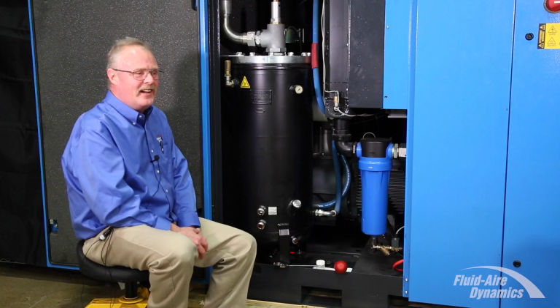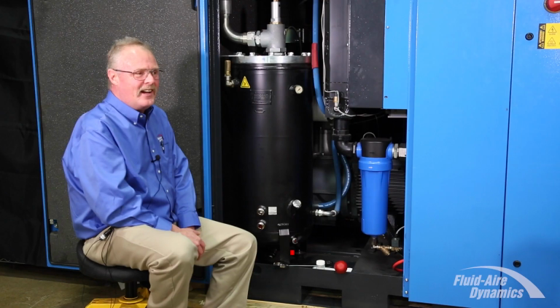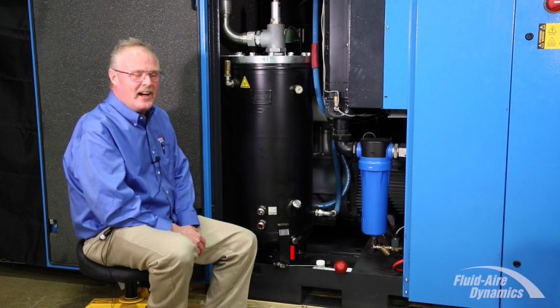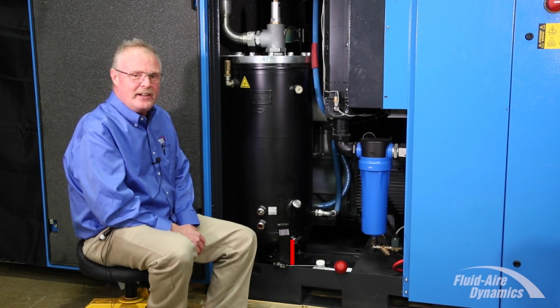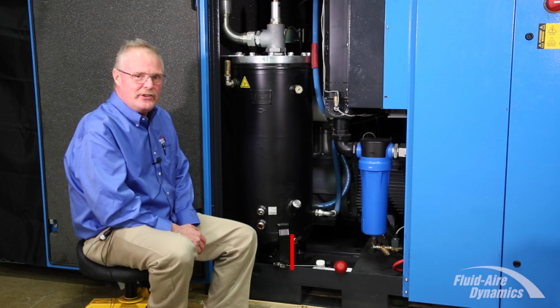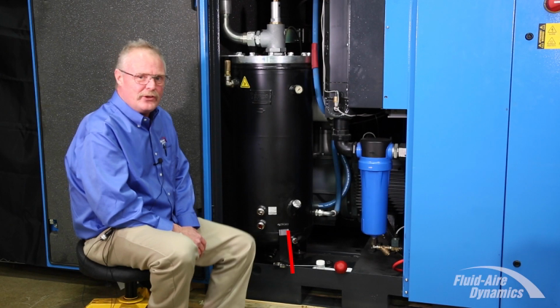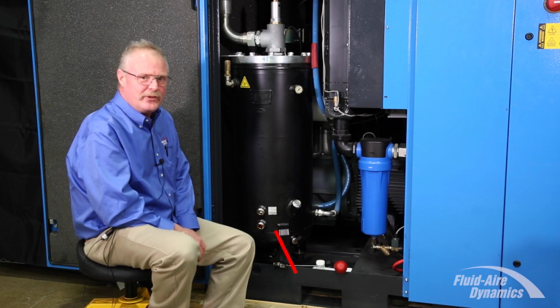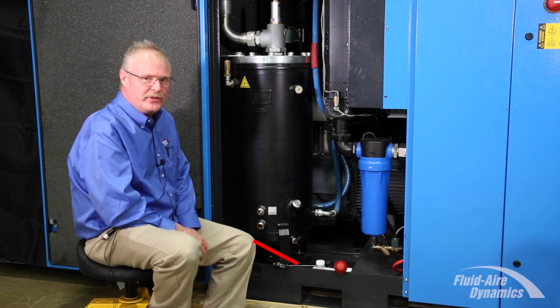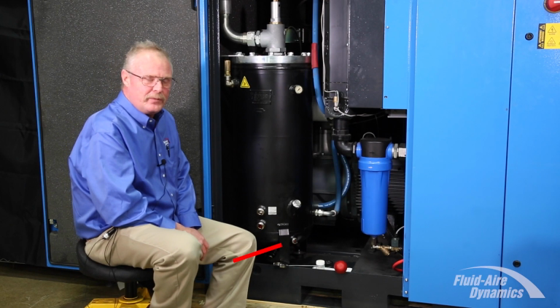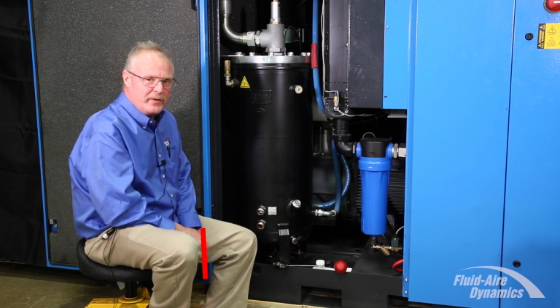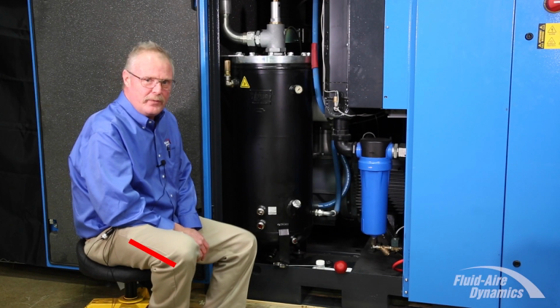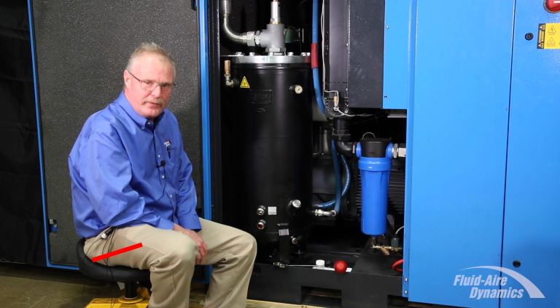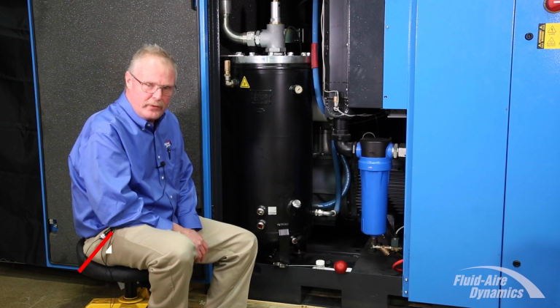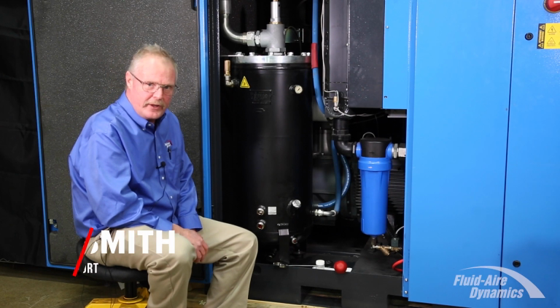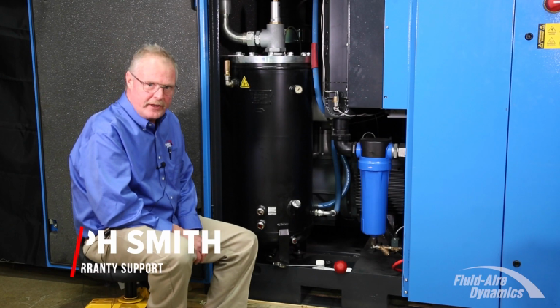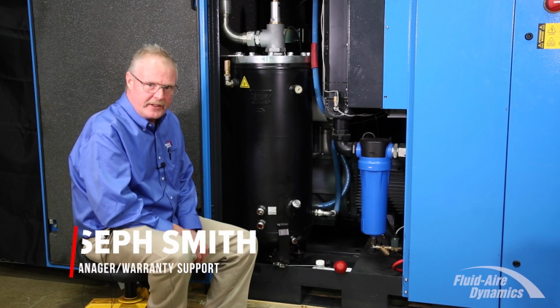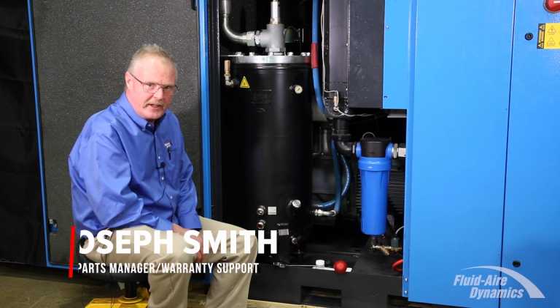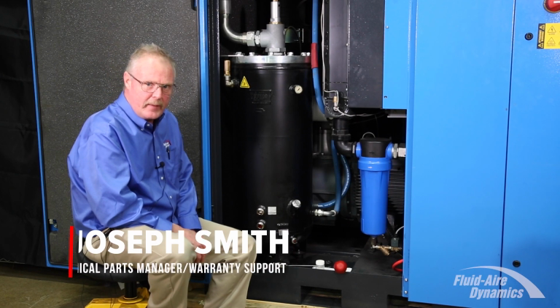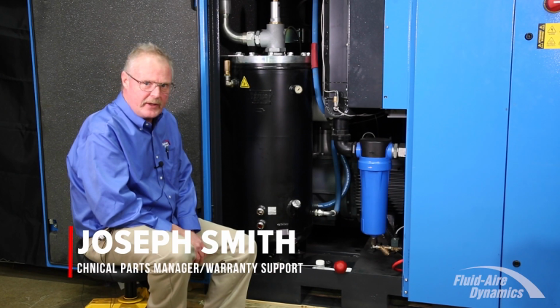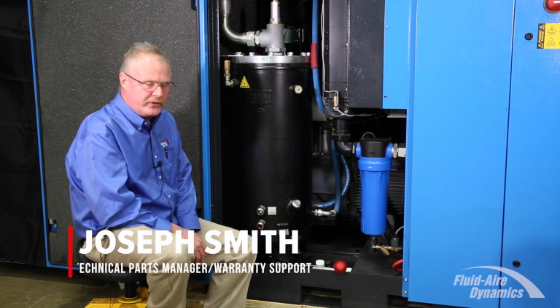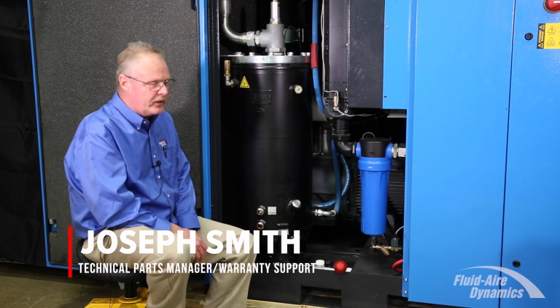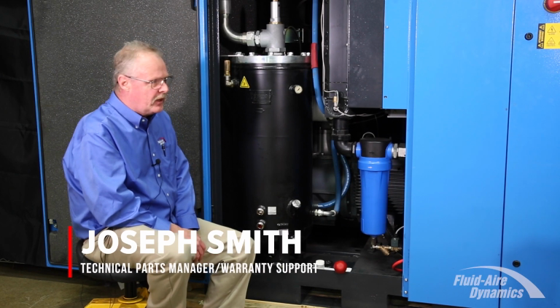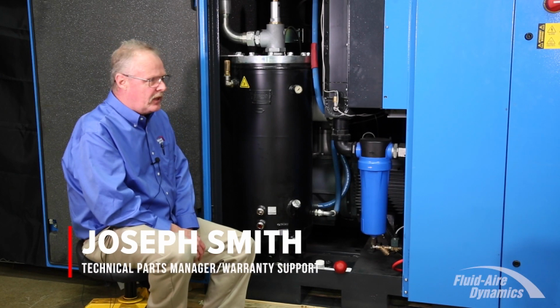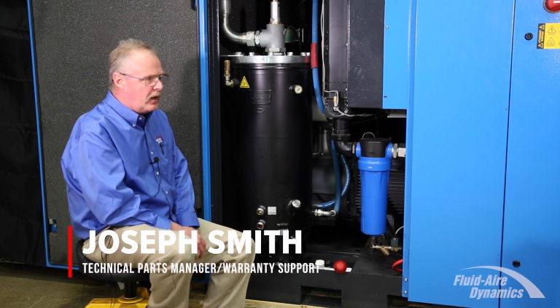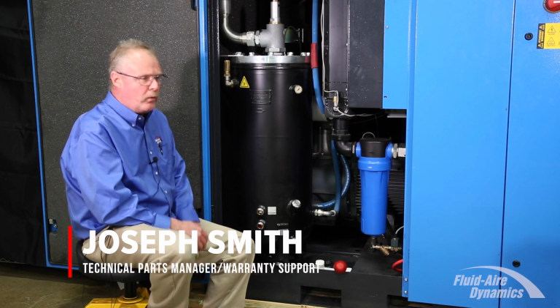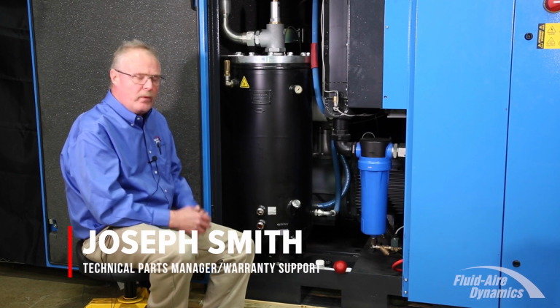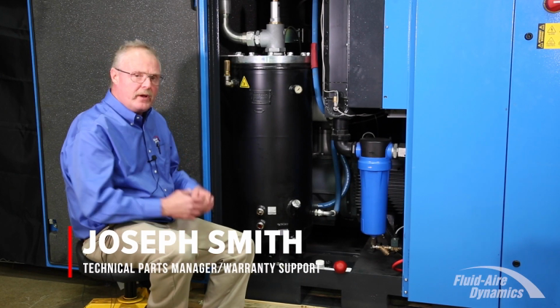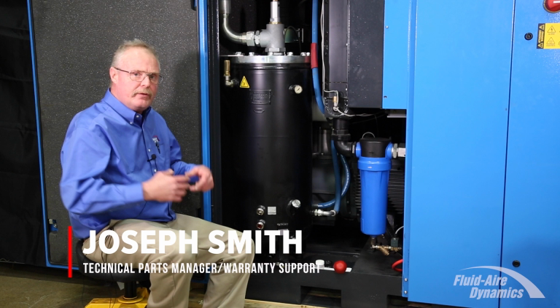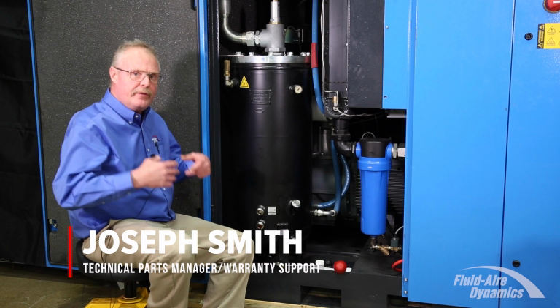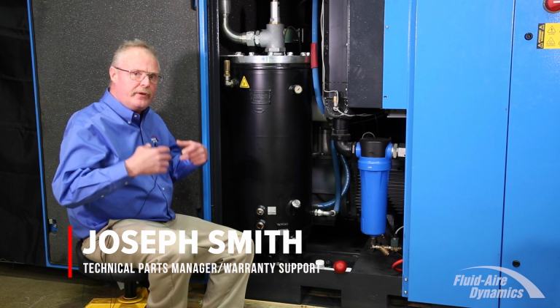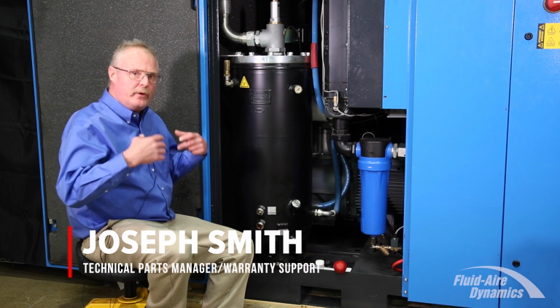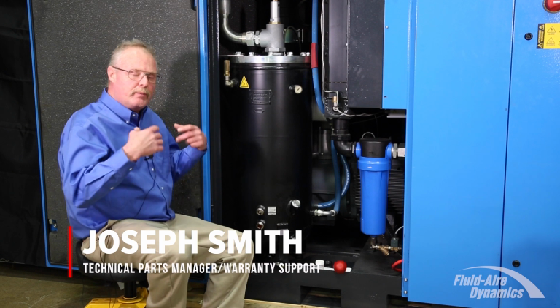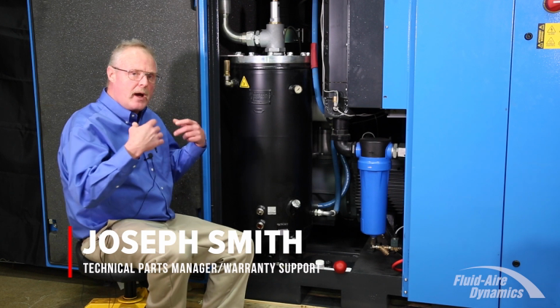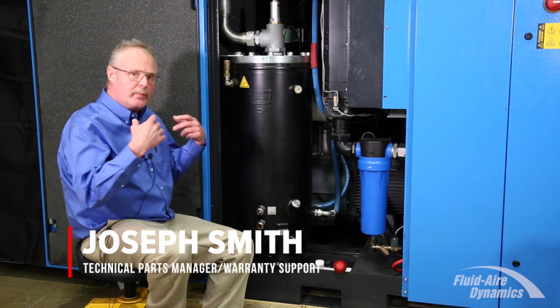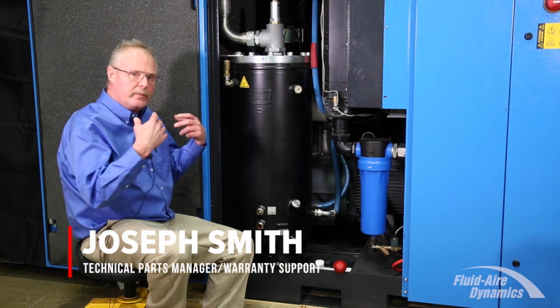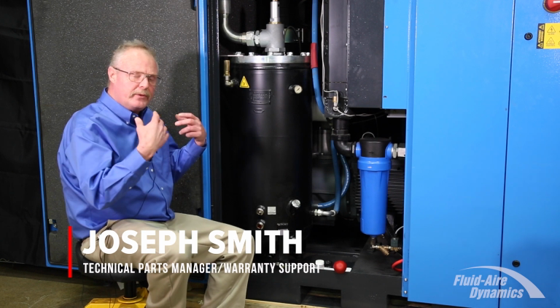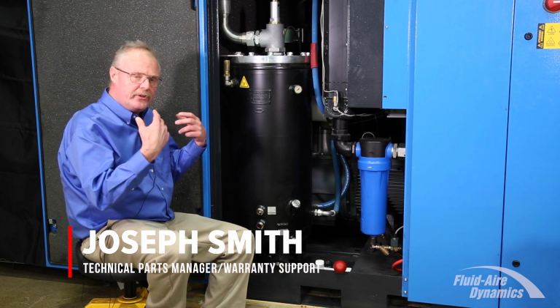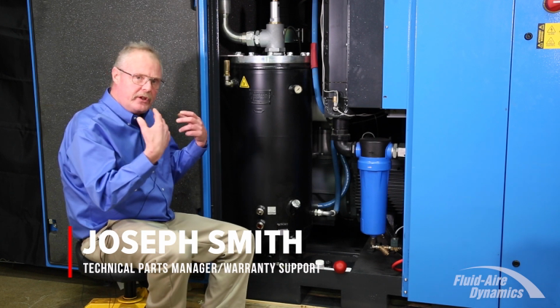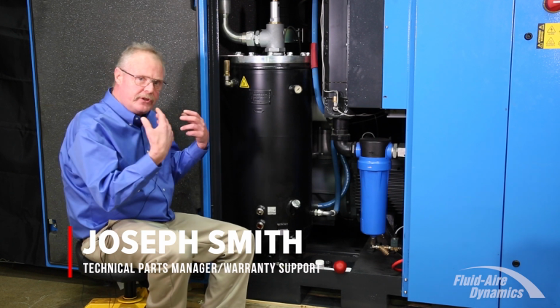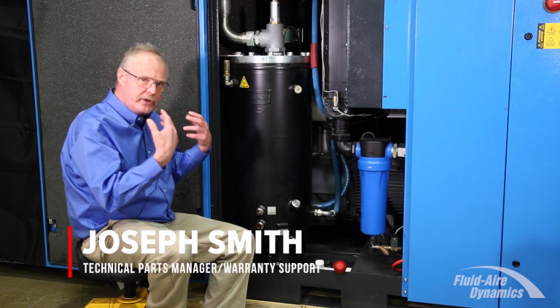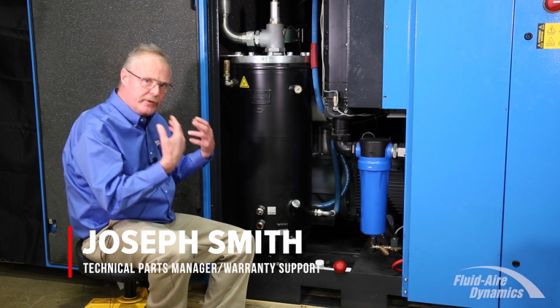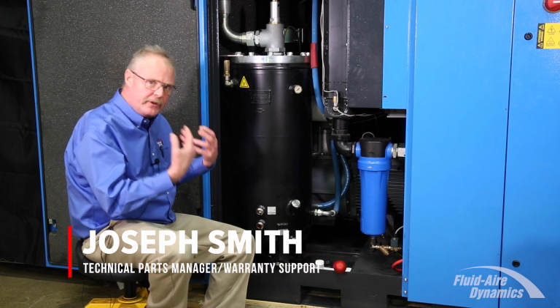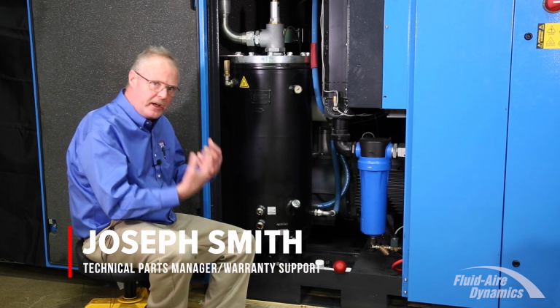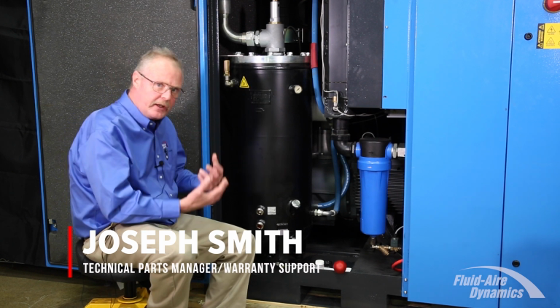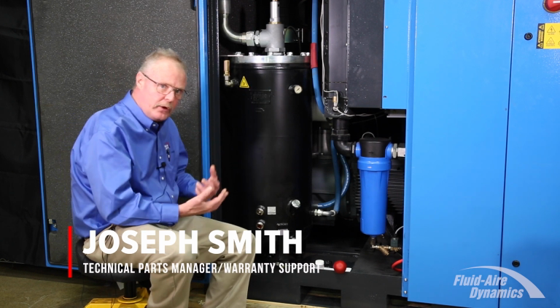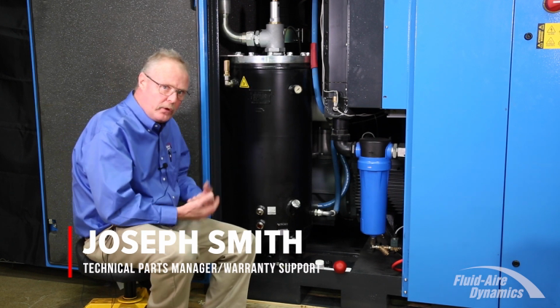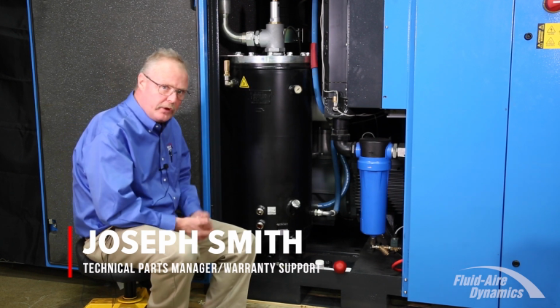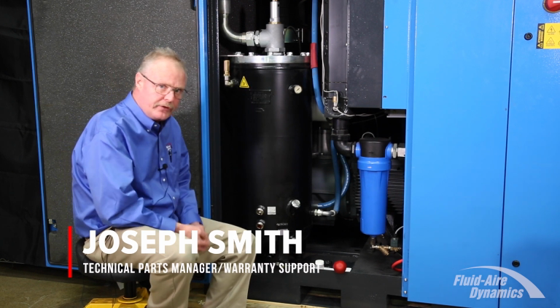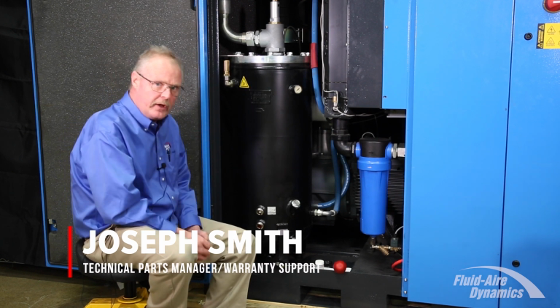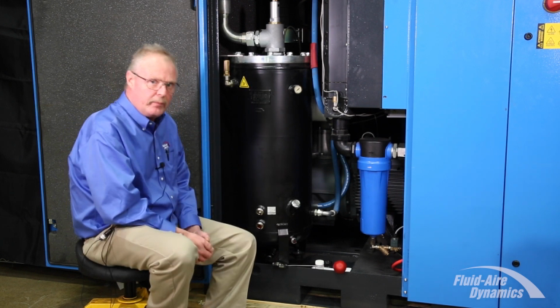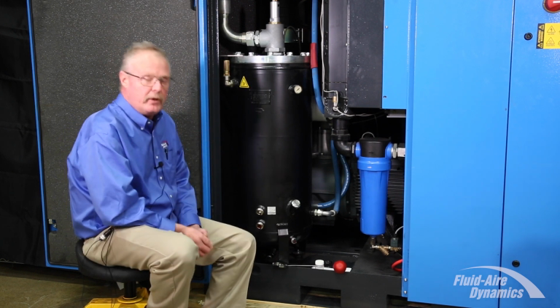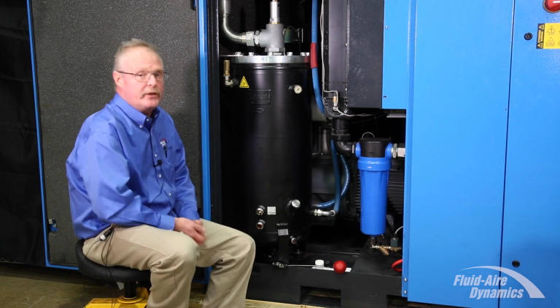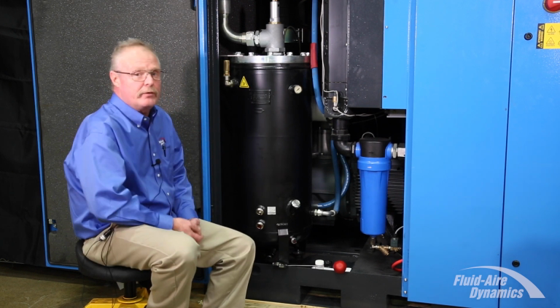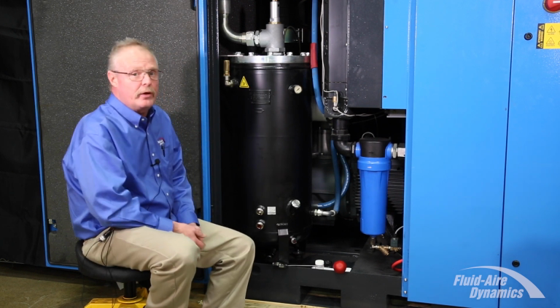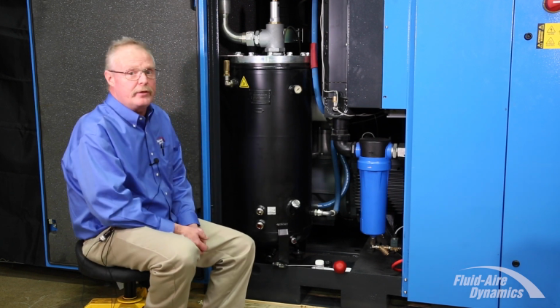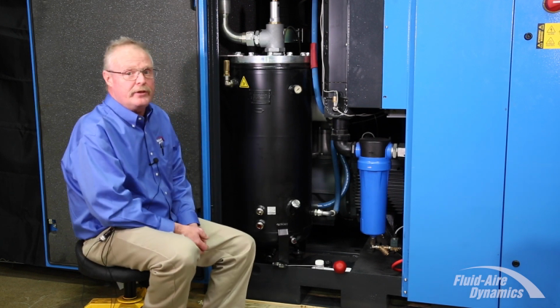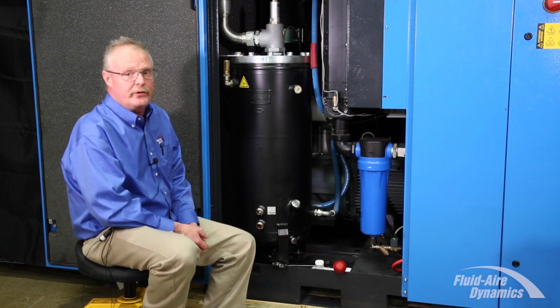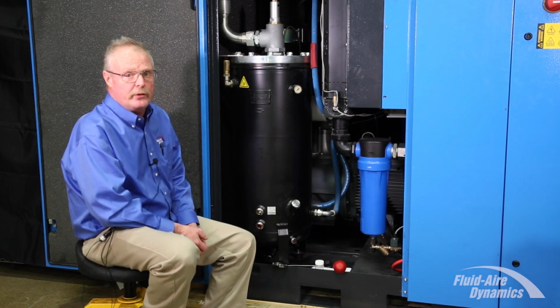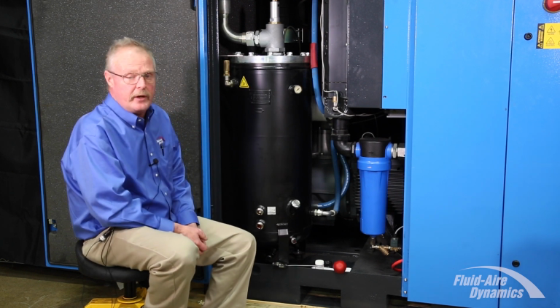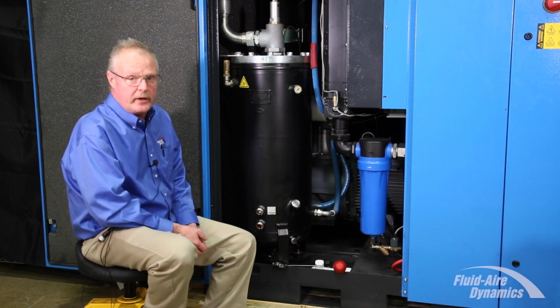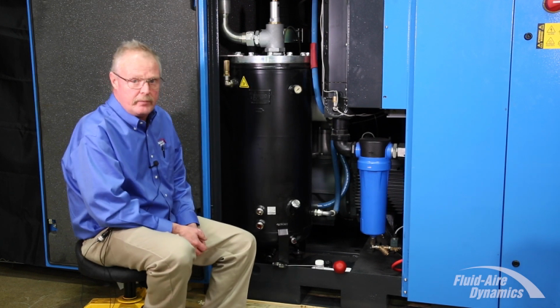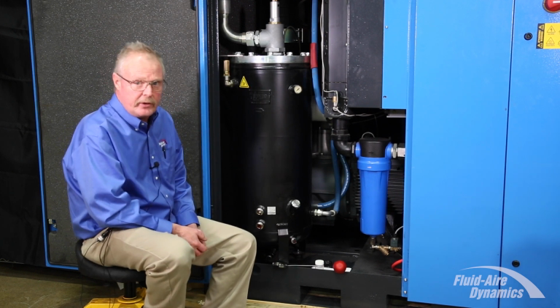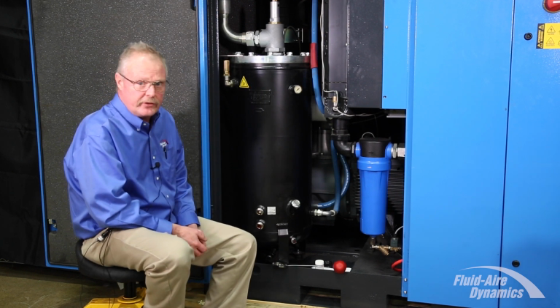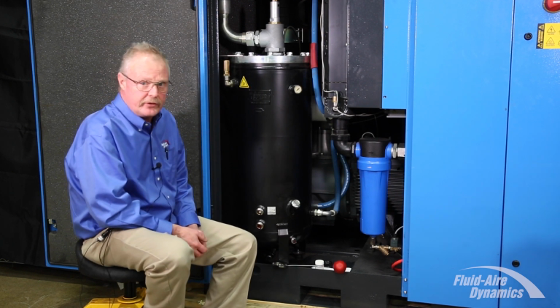Hi, Joseph Smith with Fluid Air Dynamics. We wanted to review the proper procedure for taking an oil sample on your rotary screw air compressor.